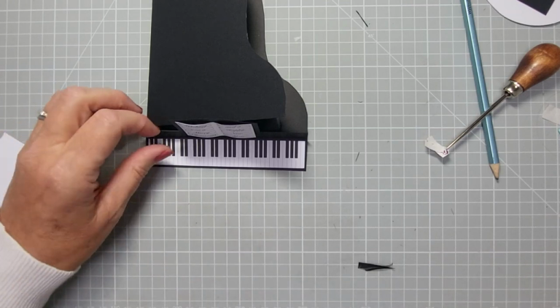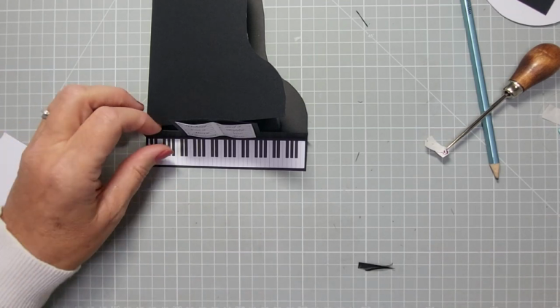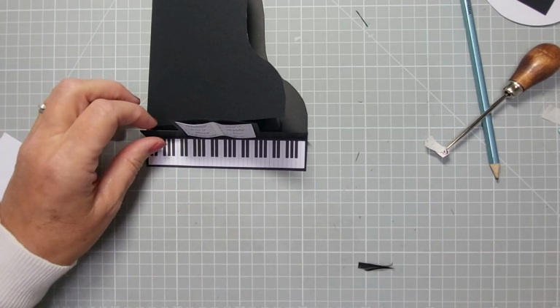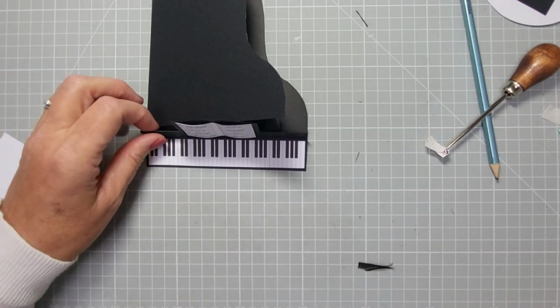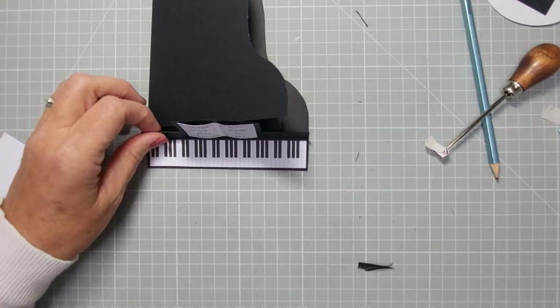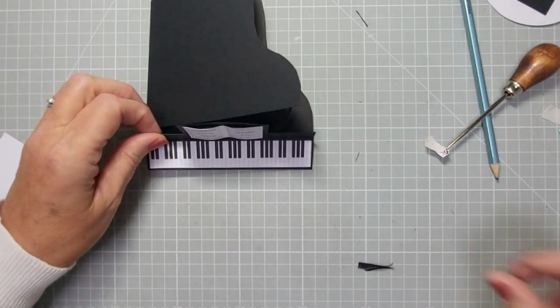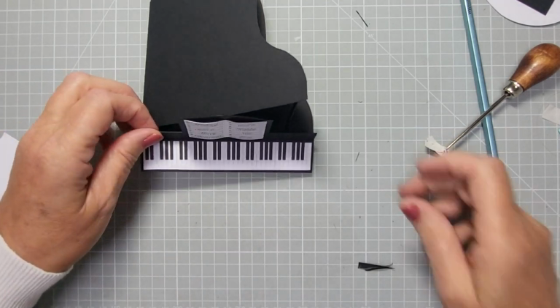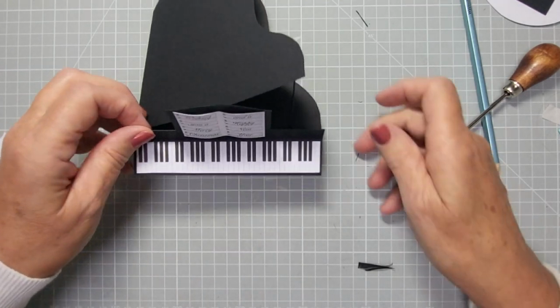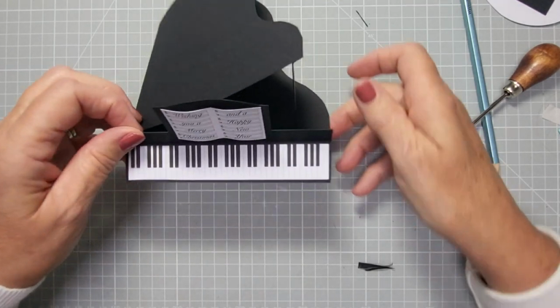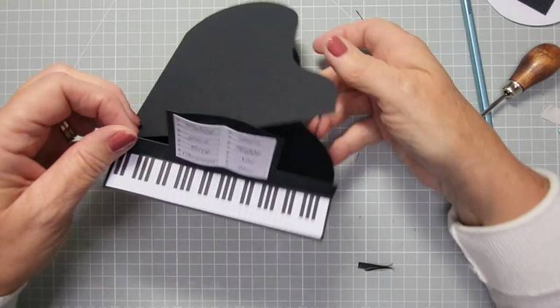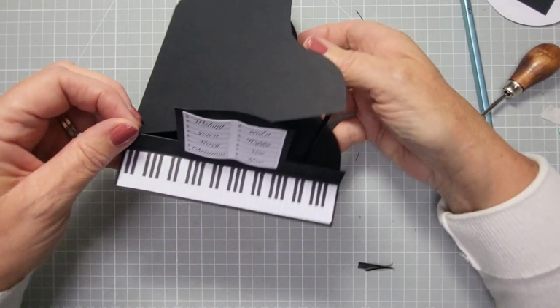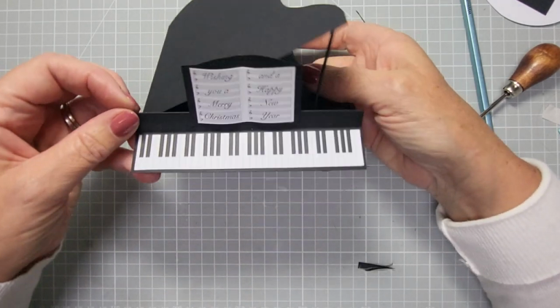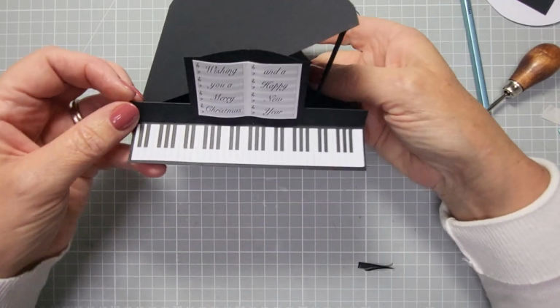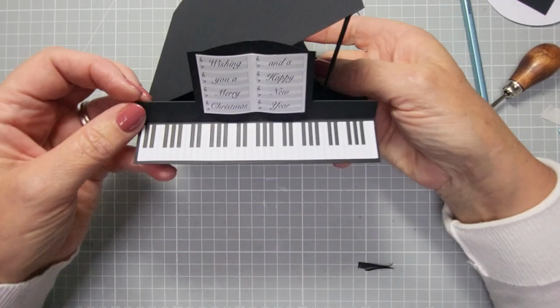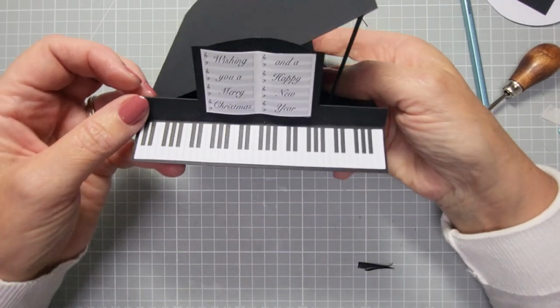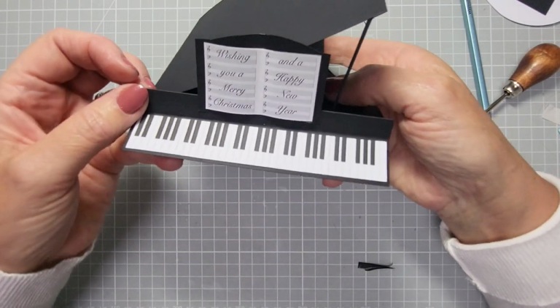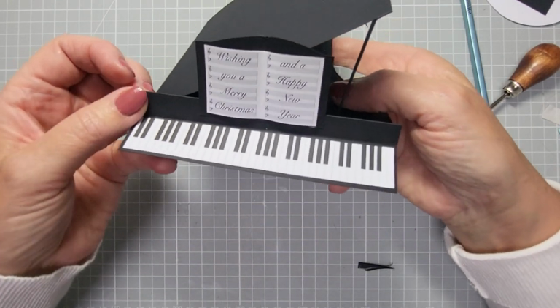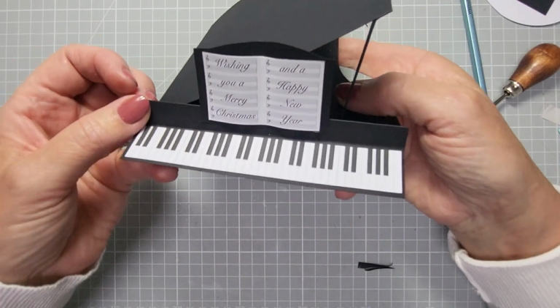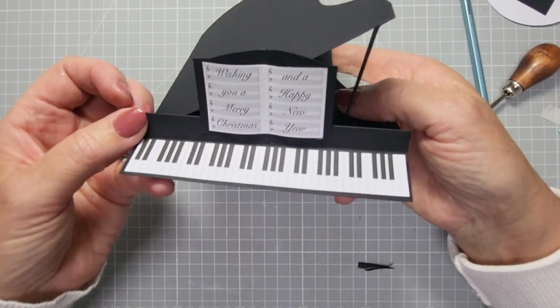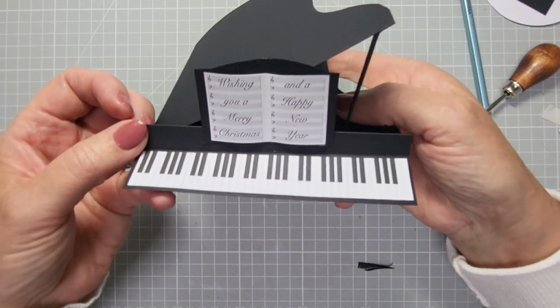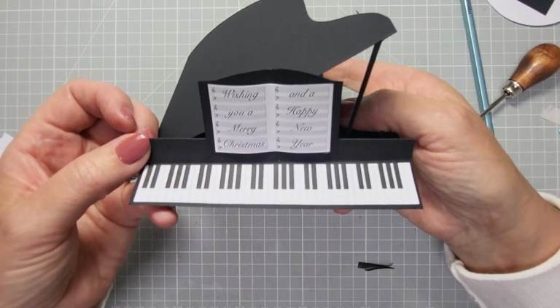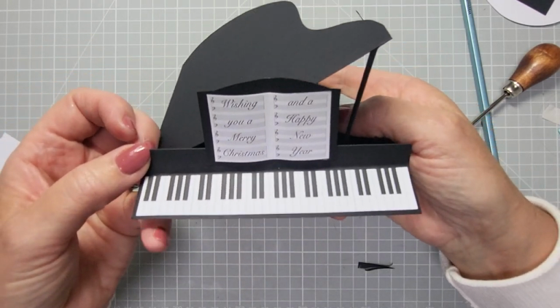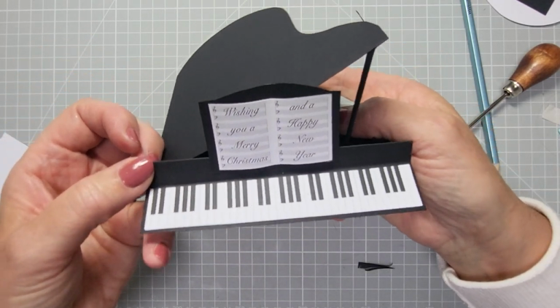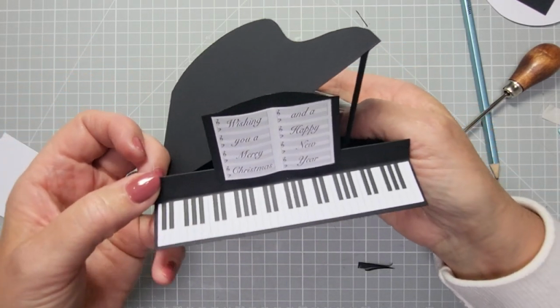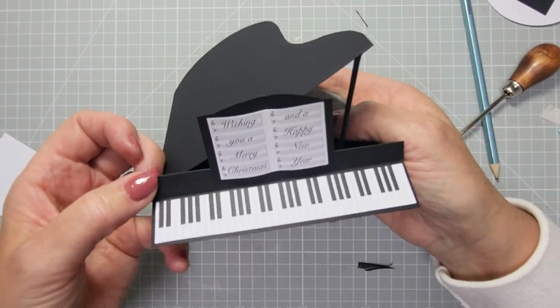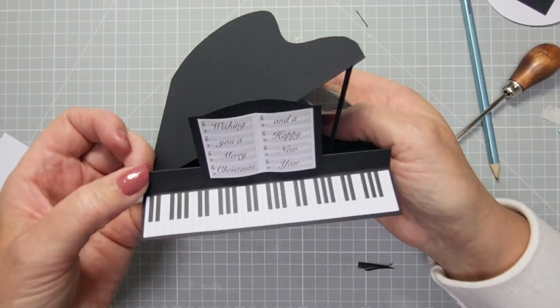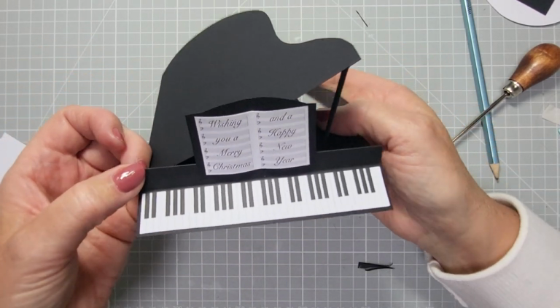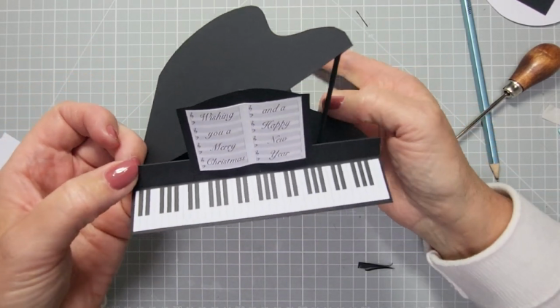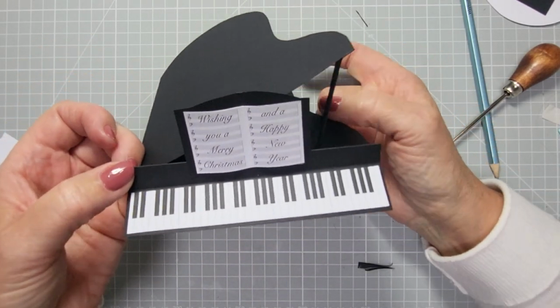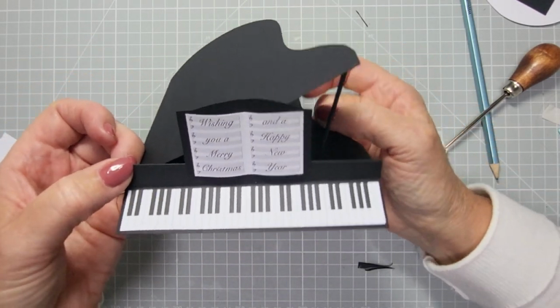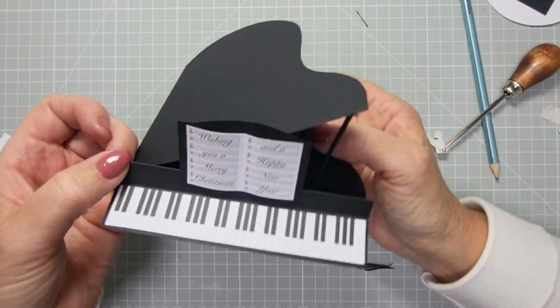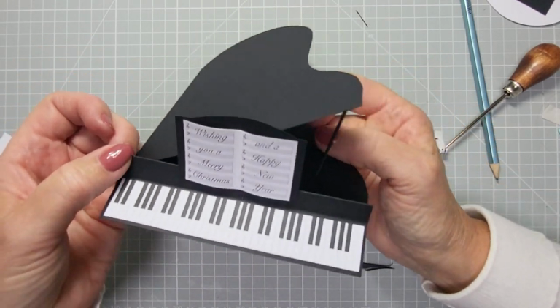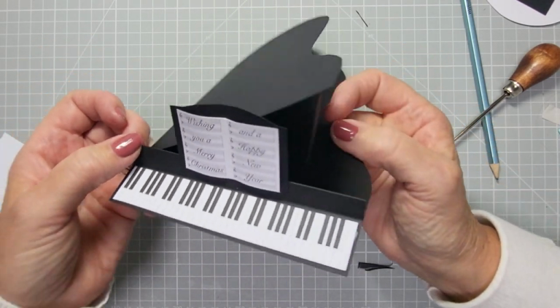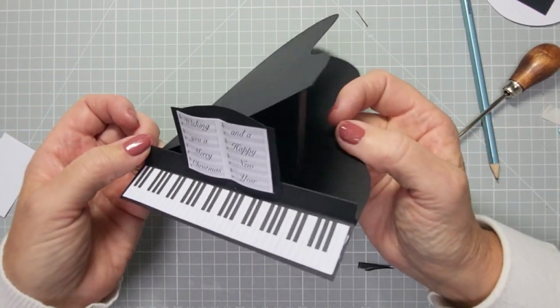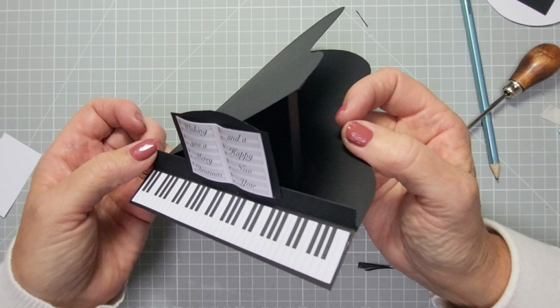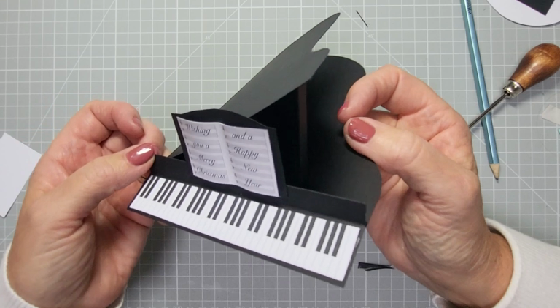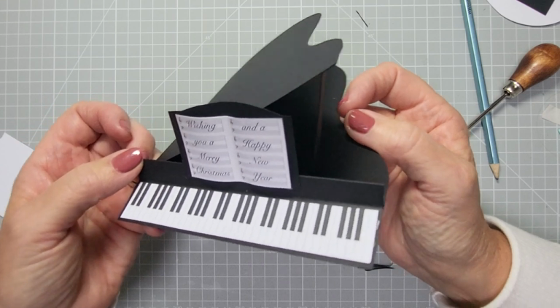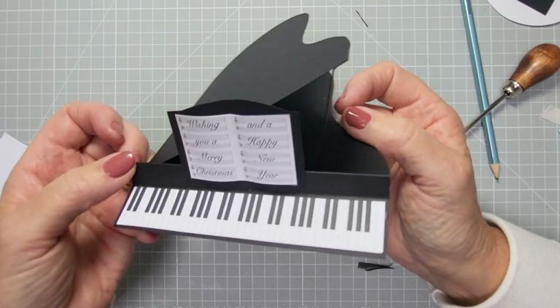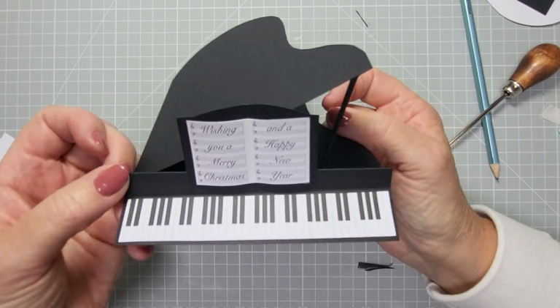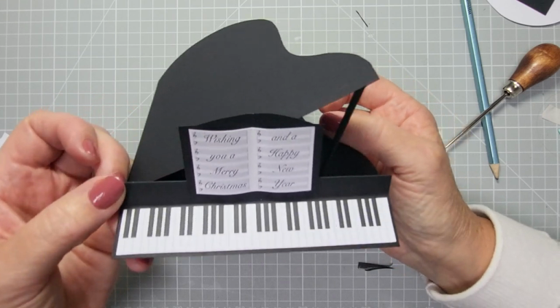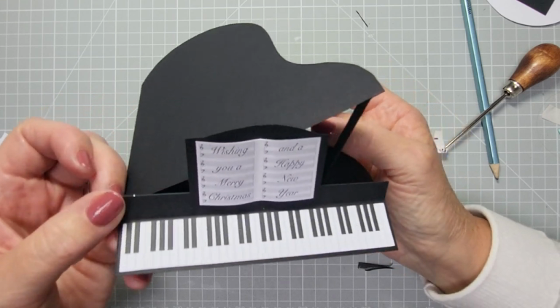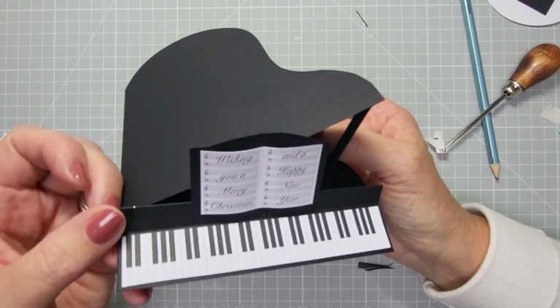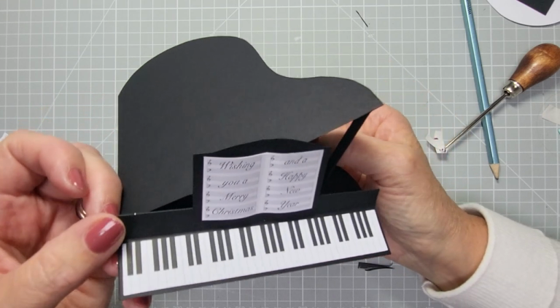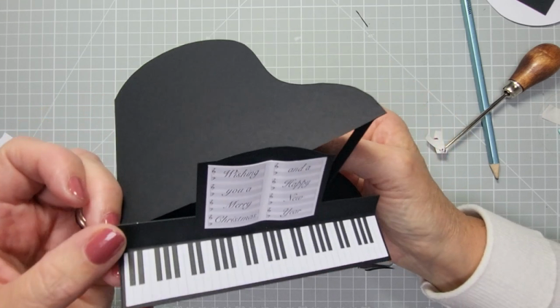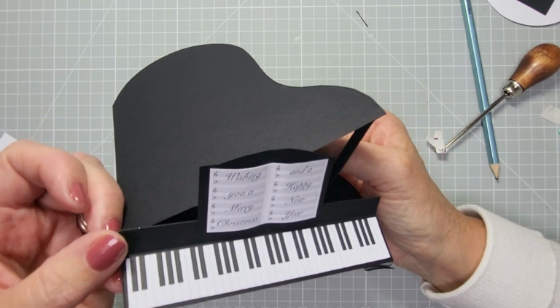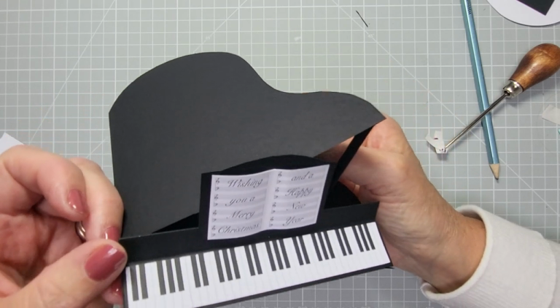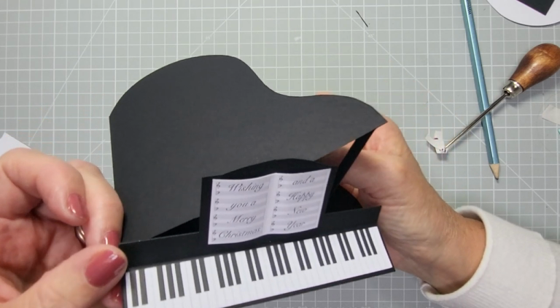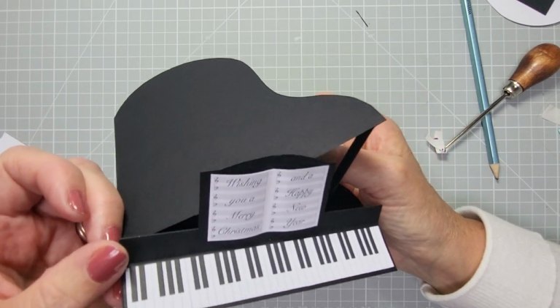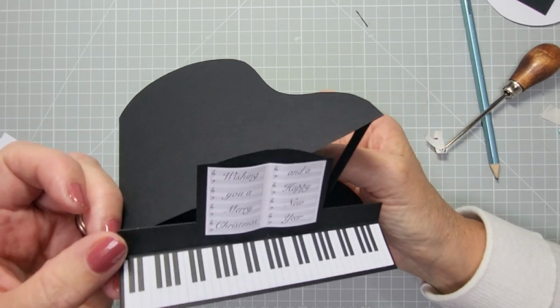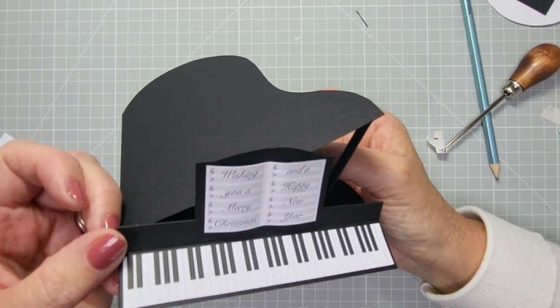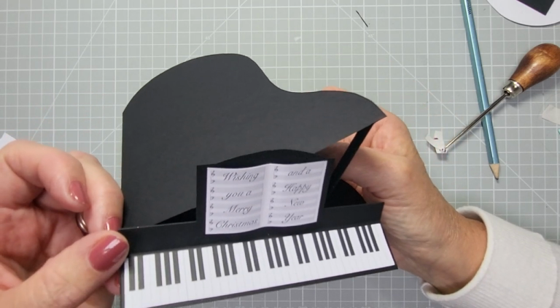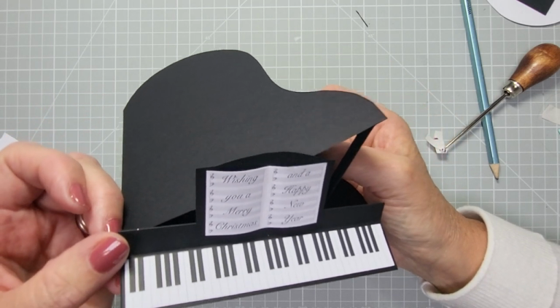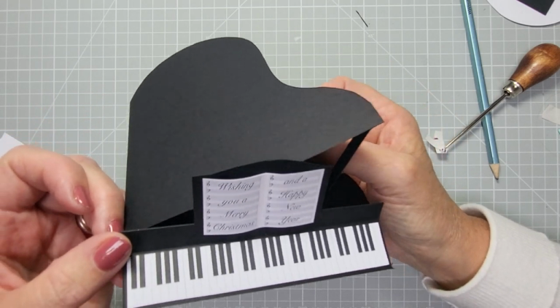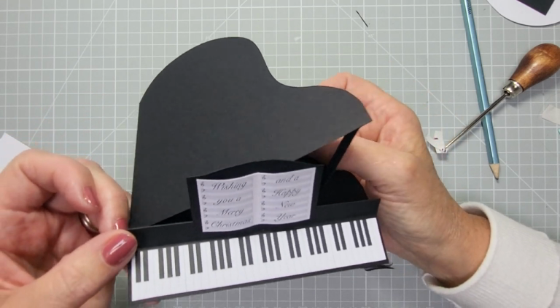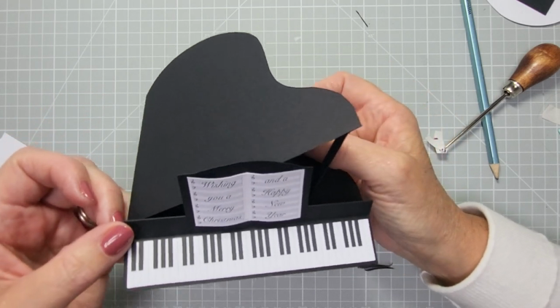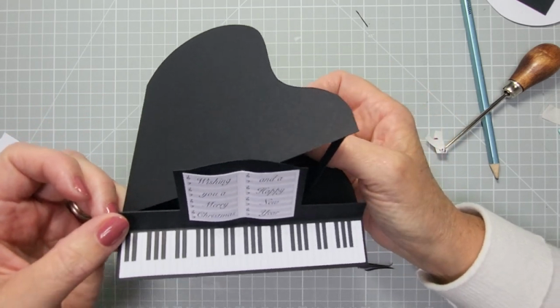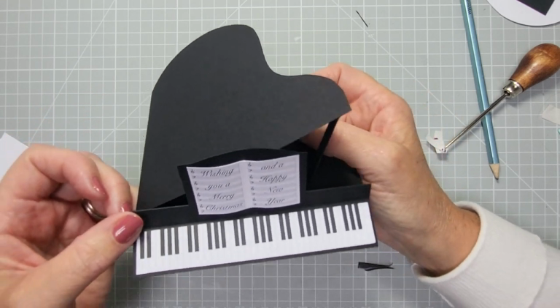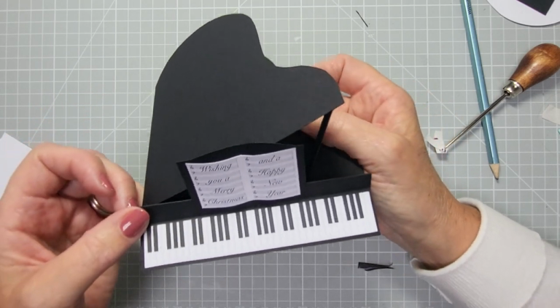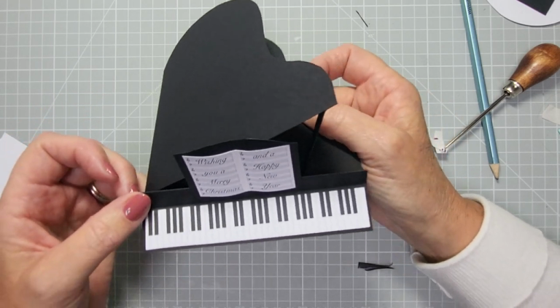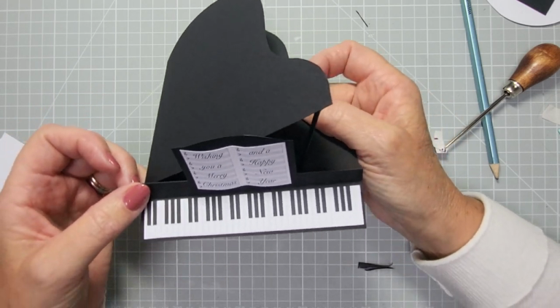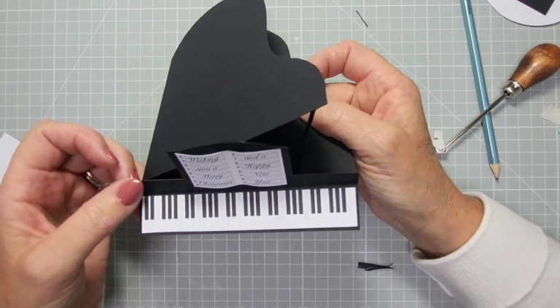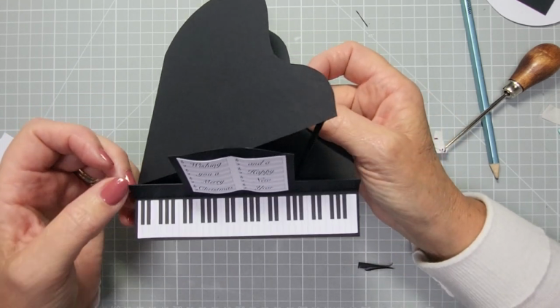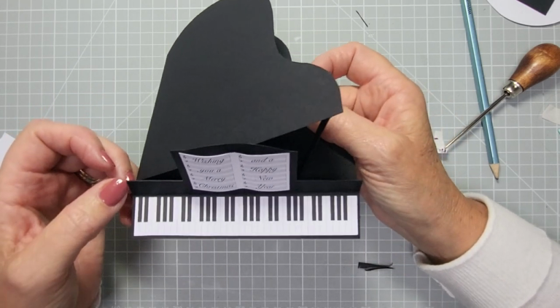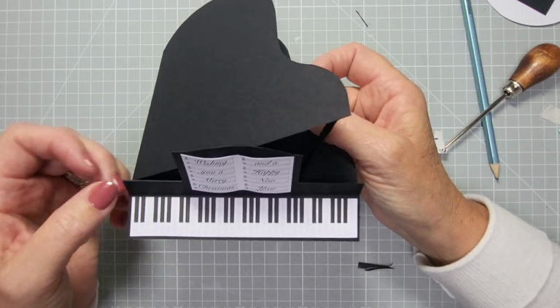So there you go — that's how you make your grand piano card and decorate it. Have fun making that, and I'll see you again real soon. Bye!